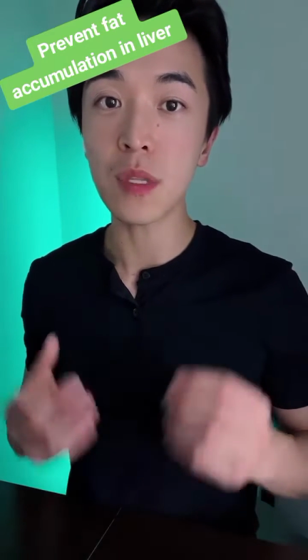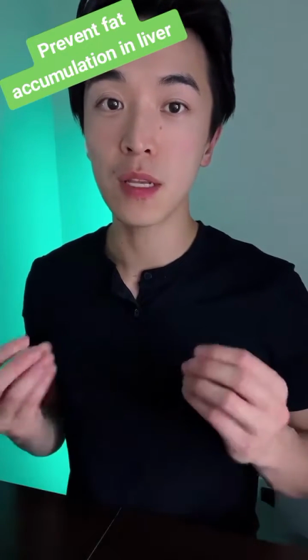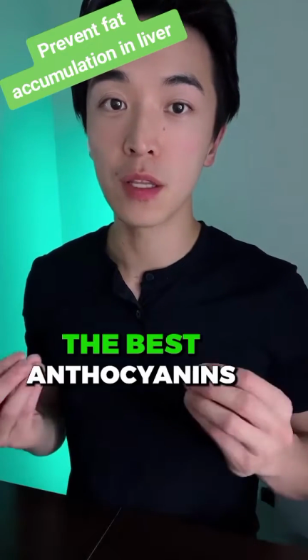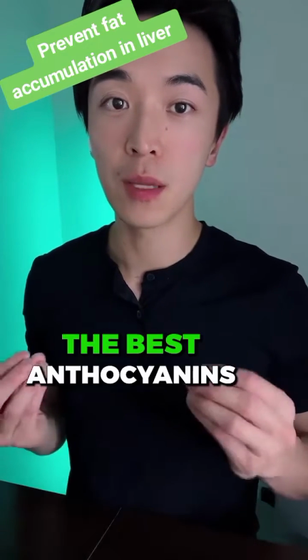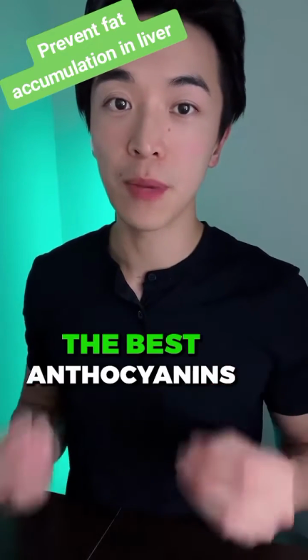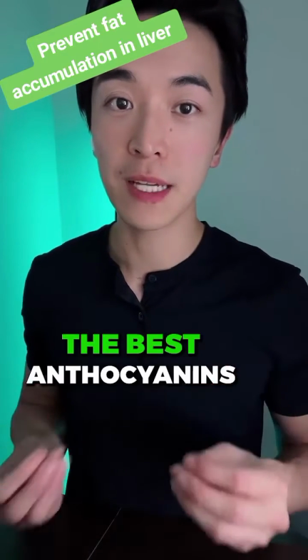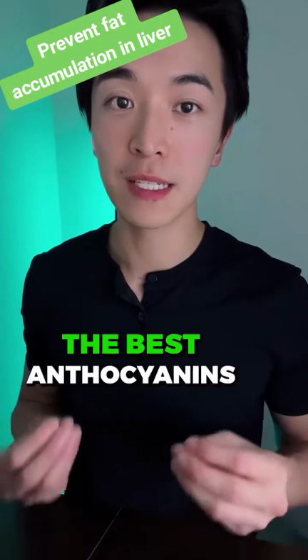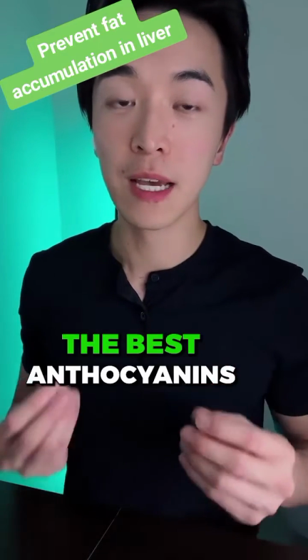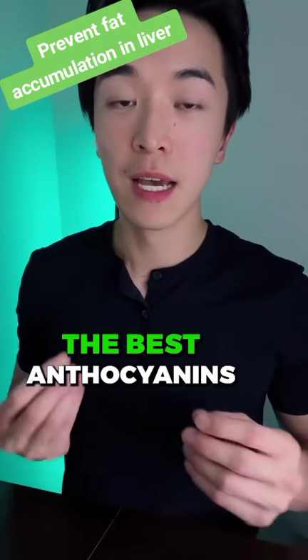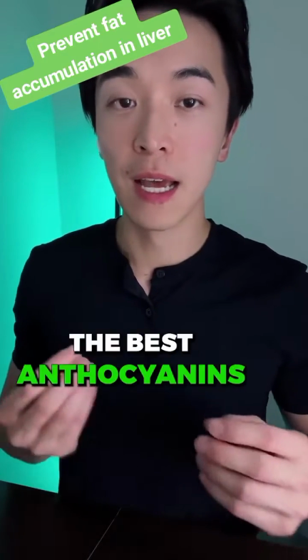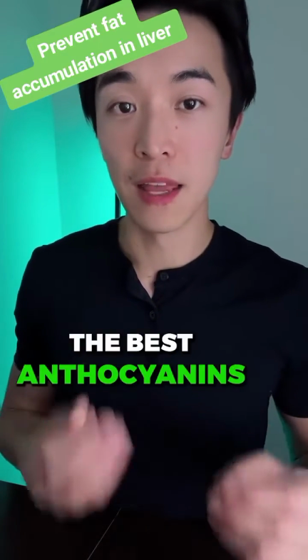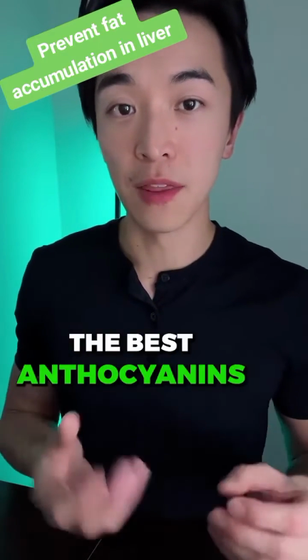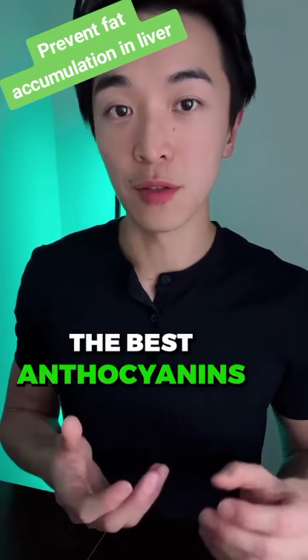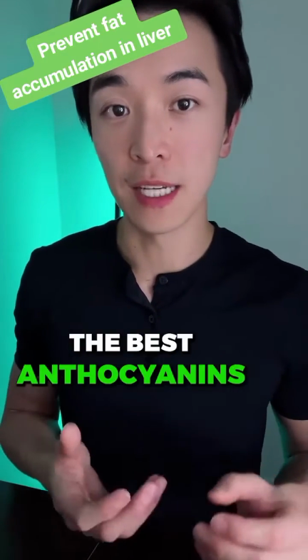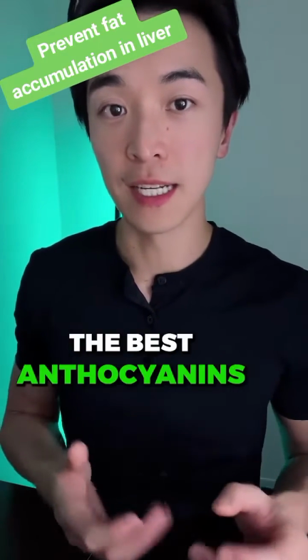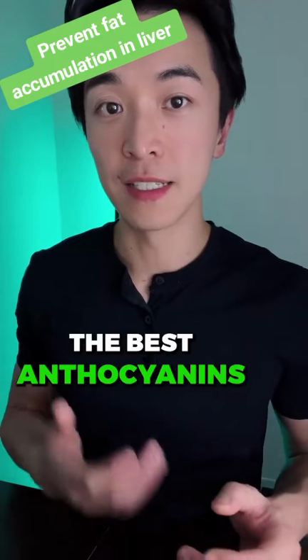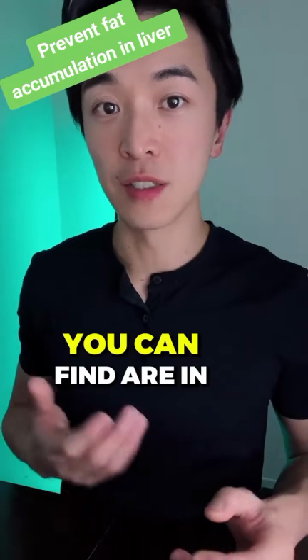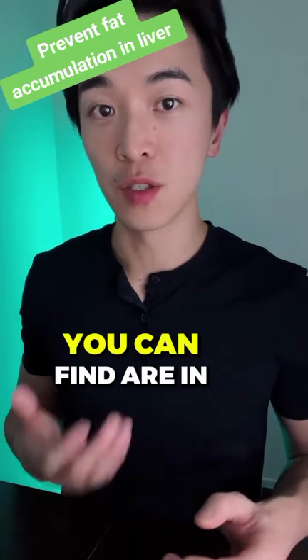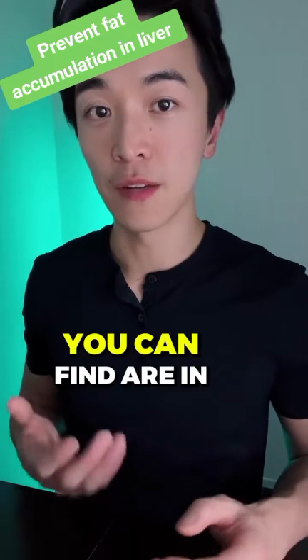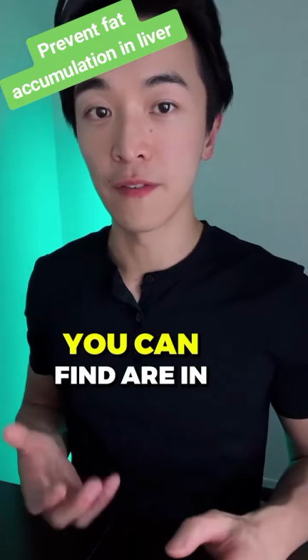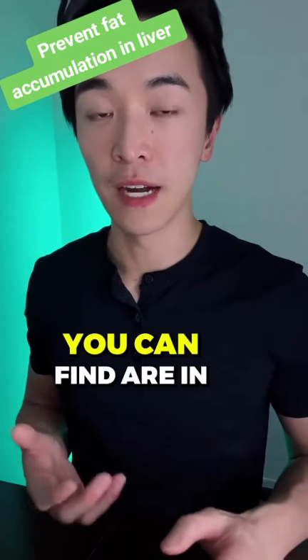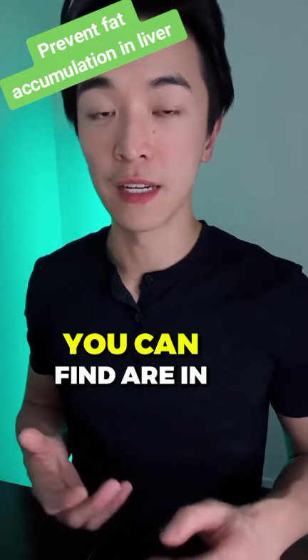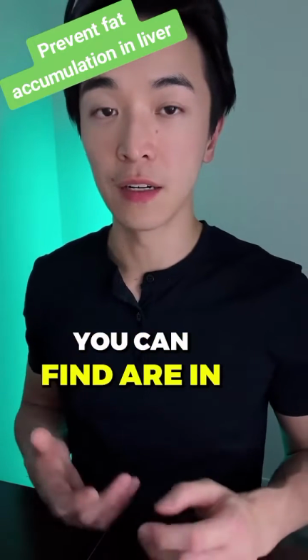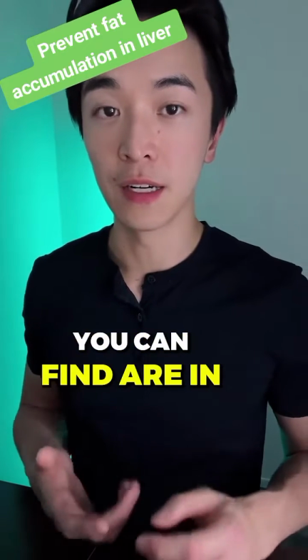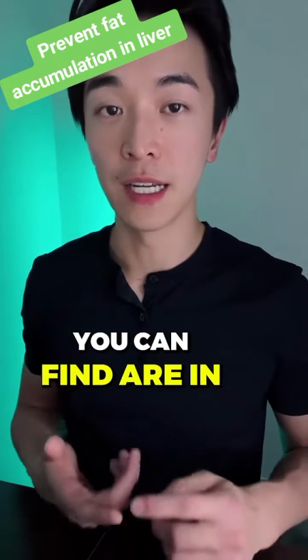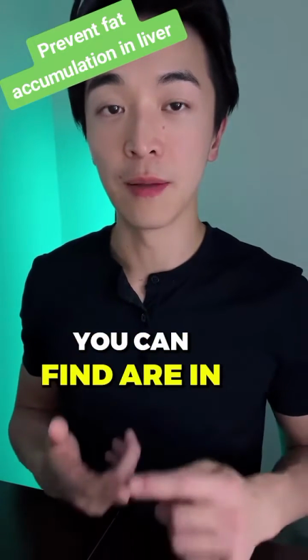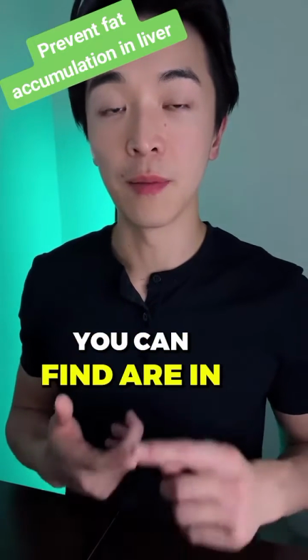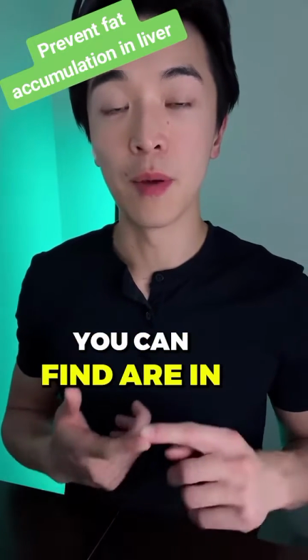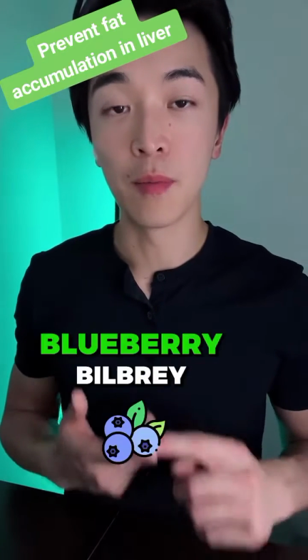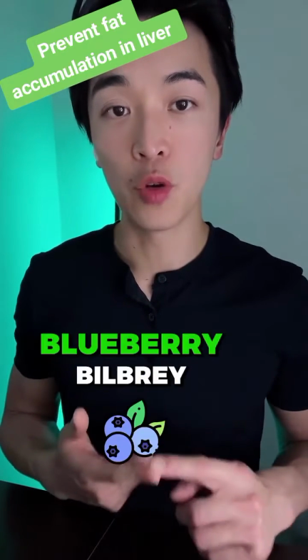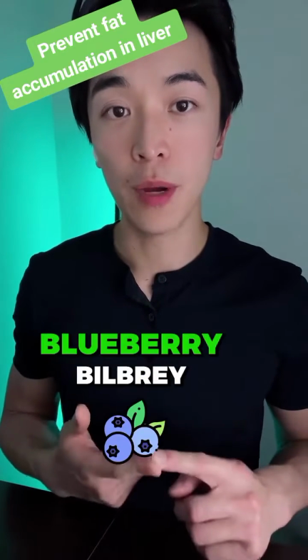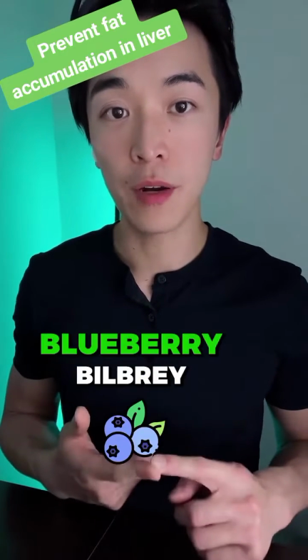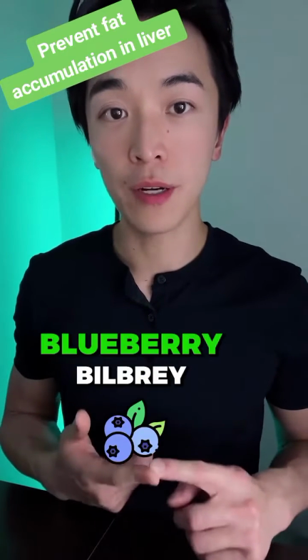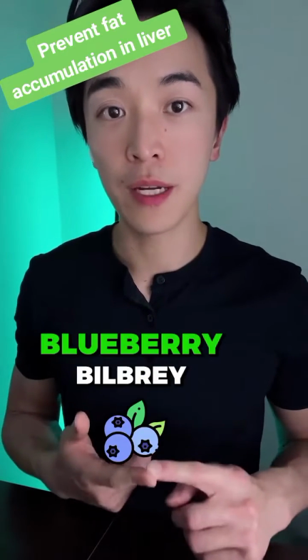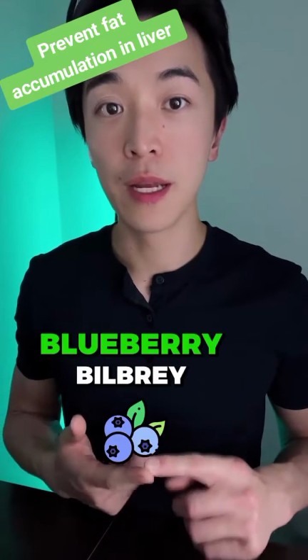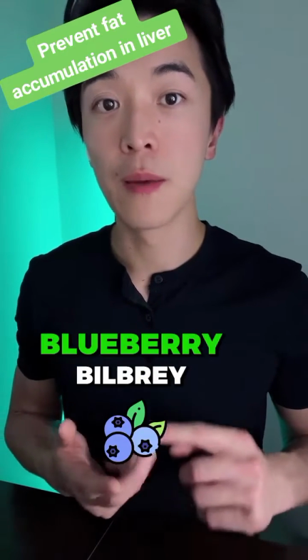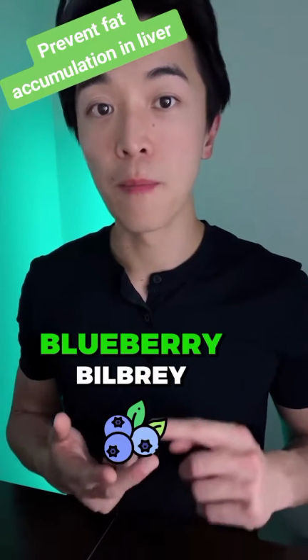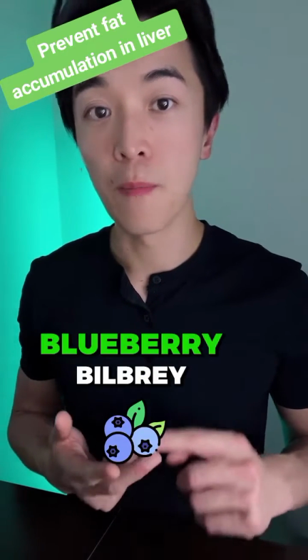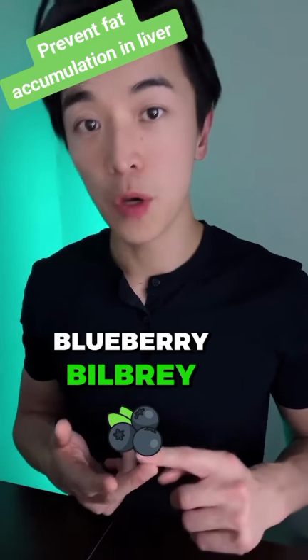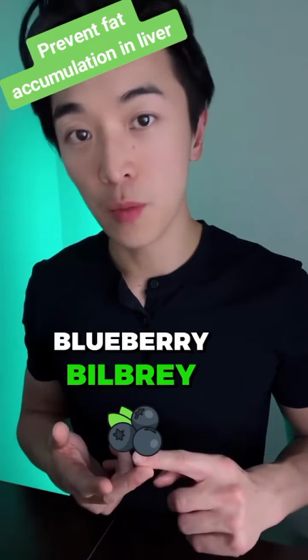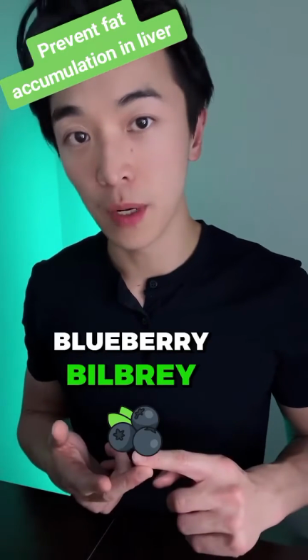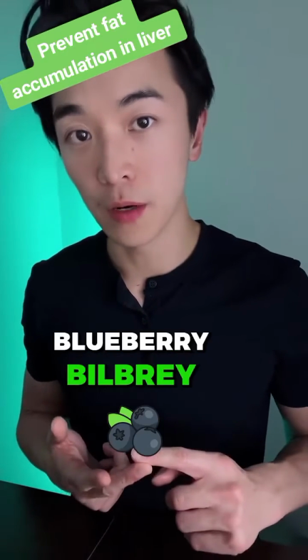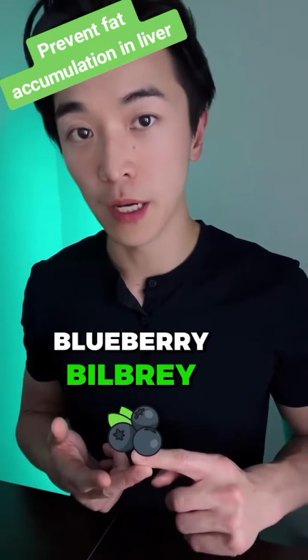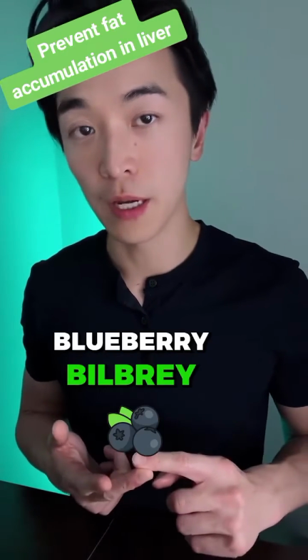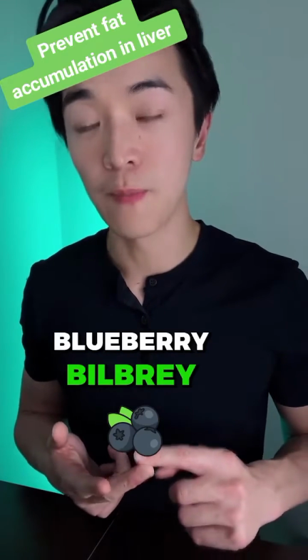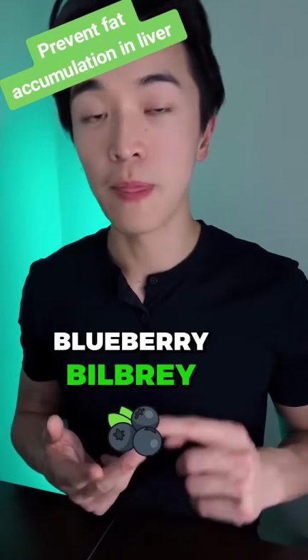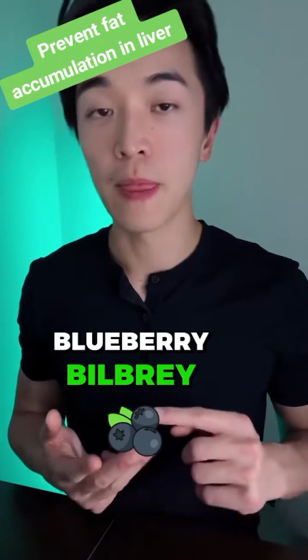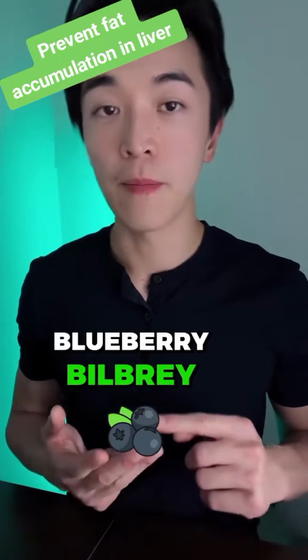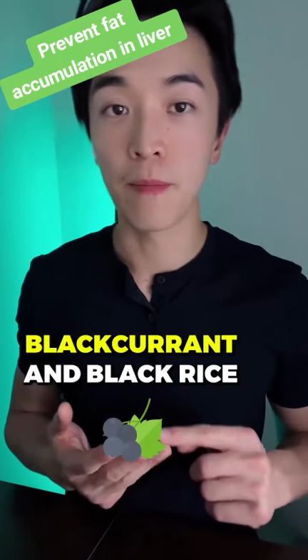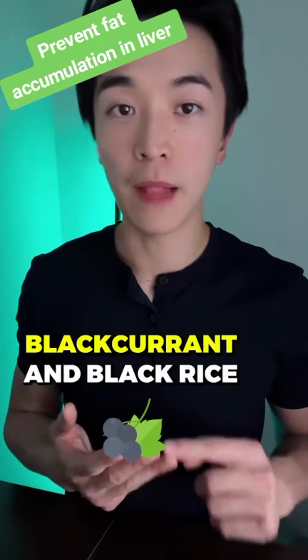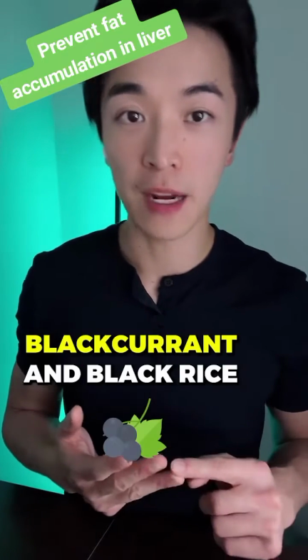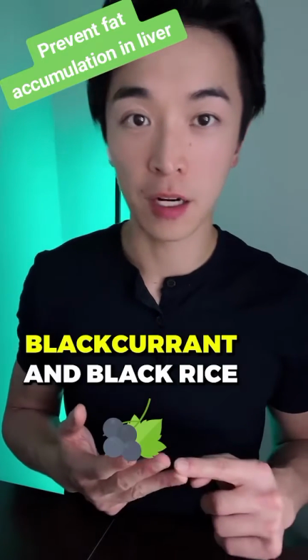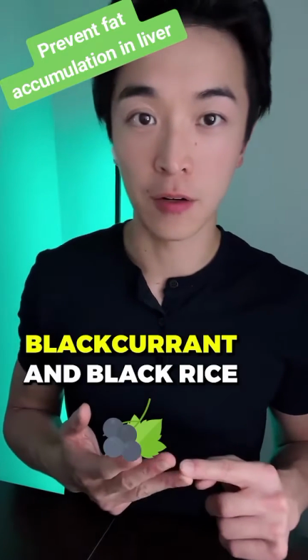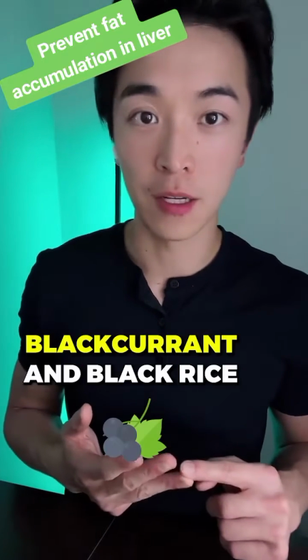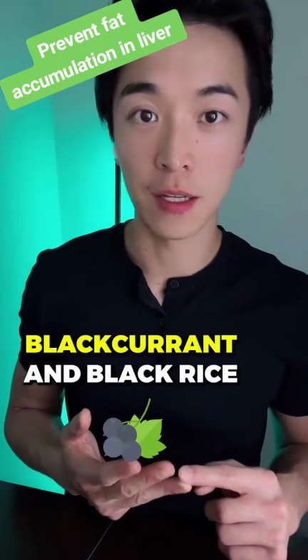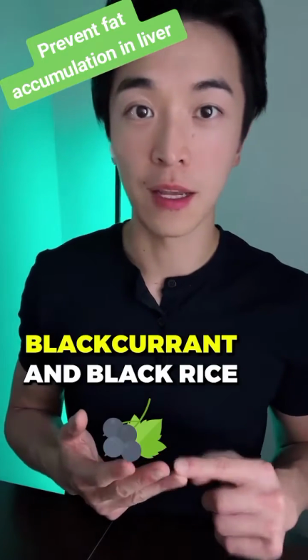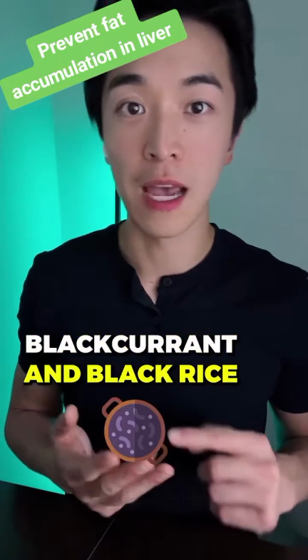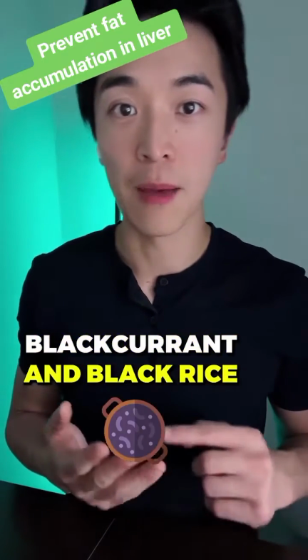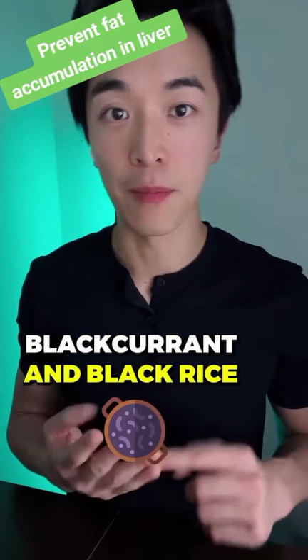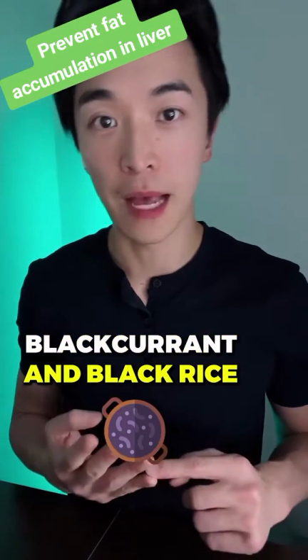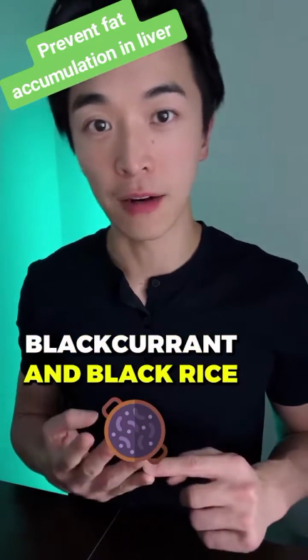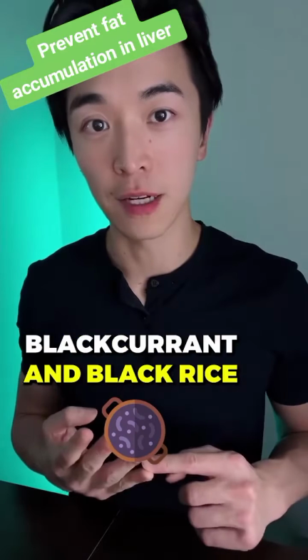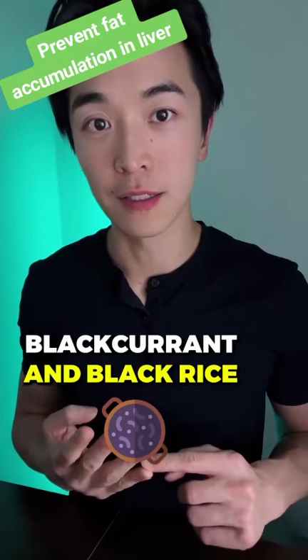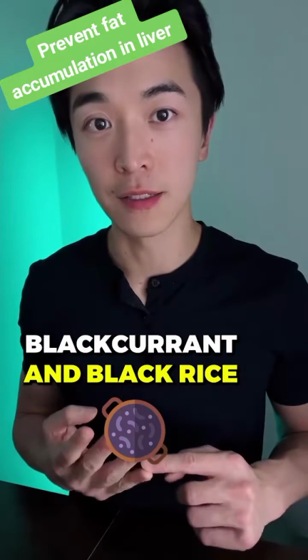The best anthocyanins you can find are in blueberry, bilberry, blackcurrant, and black rice.